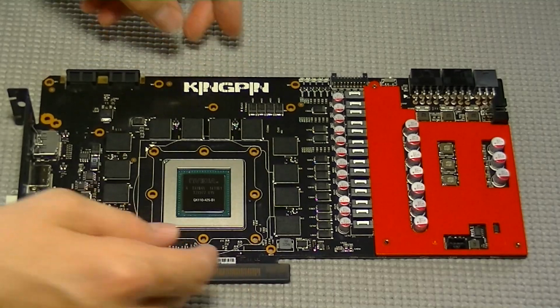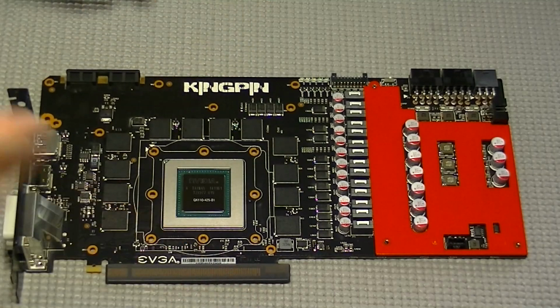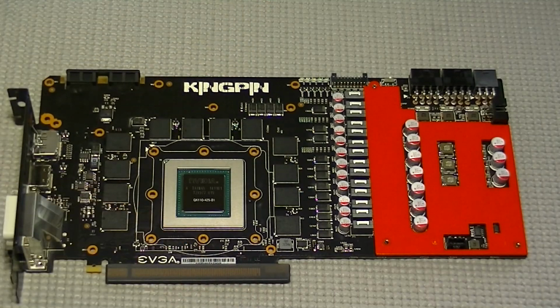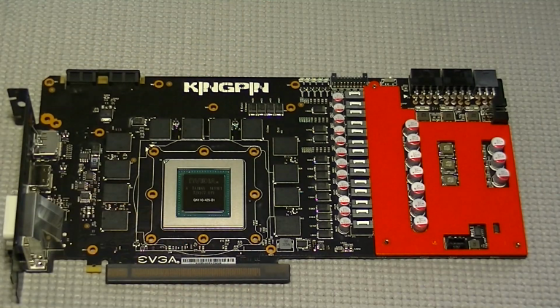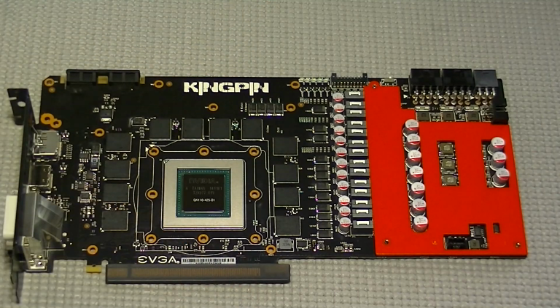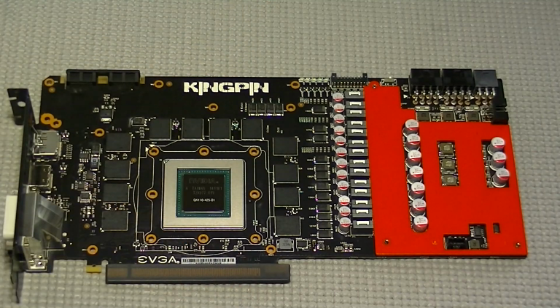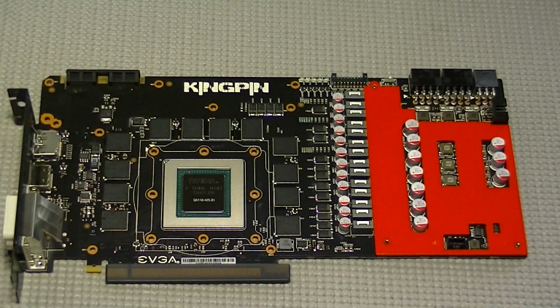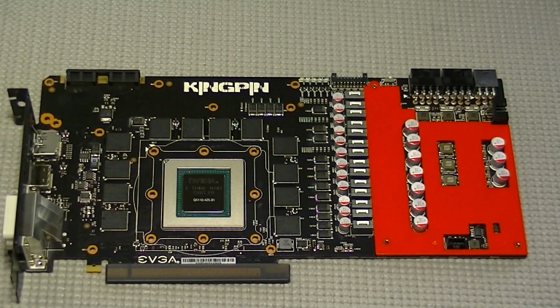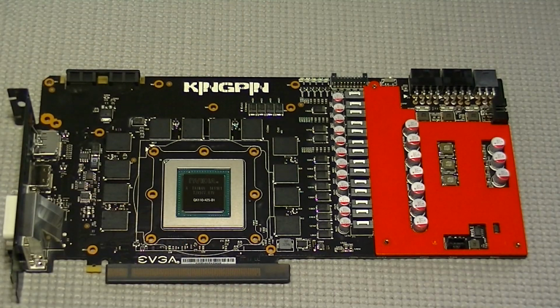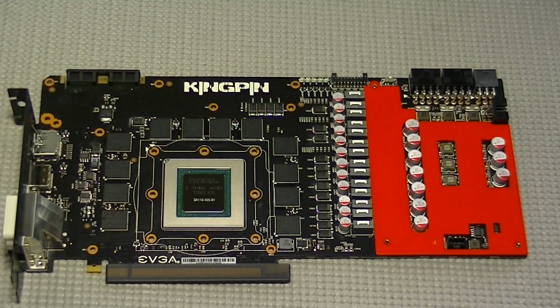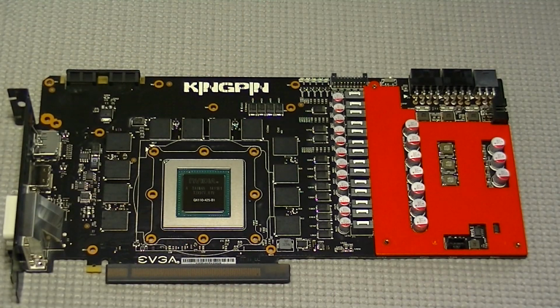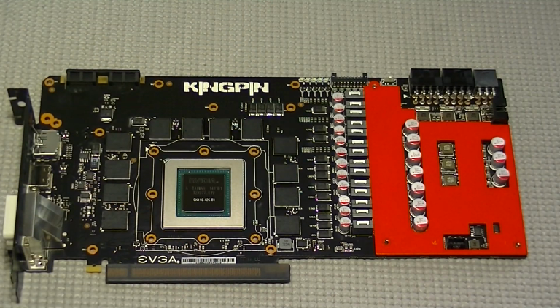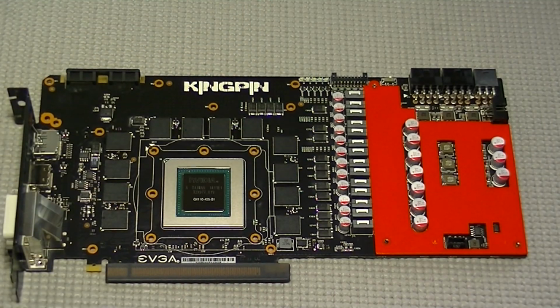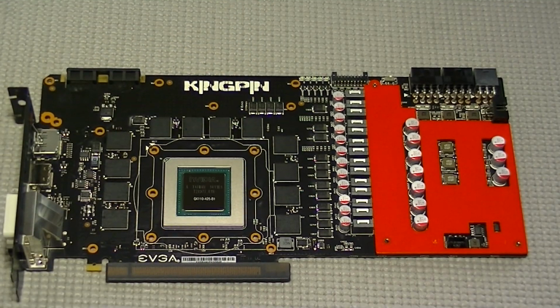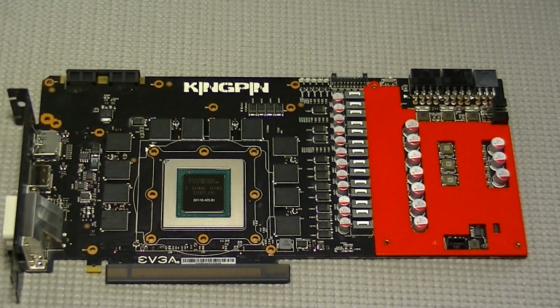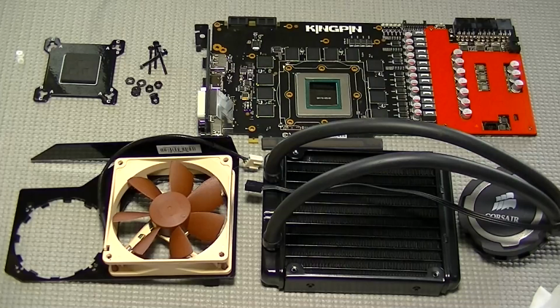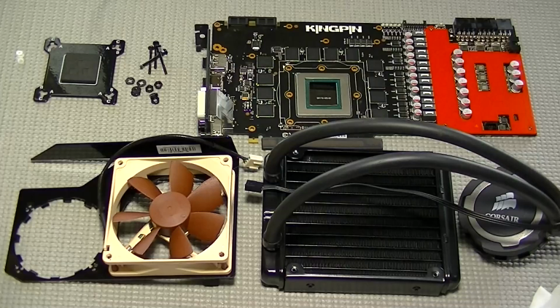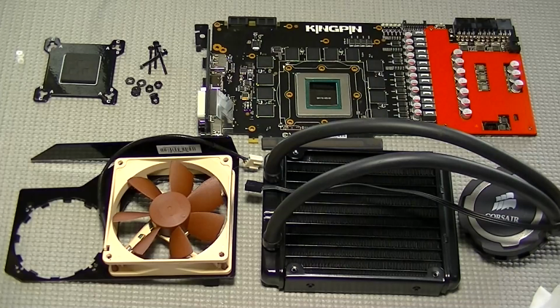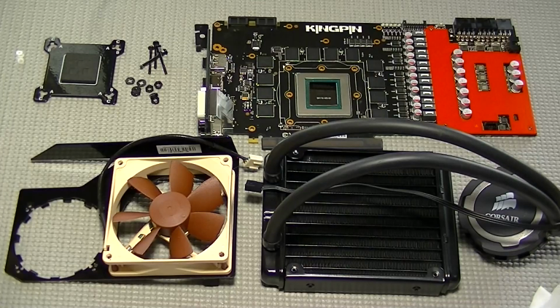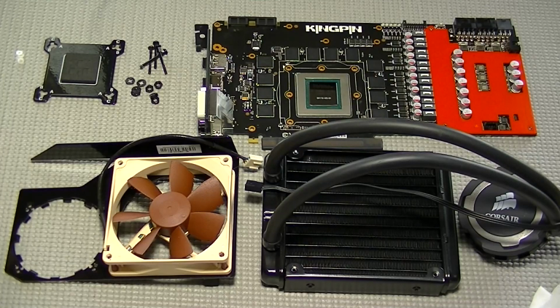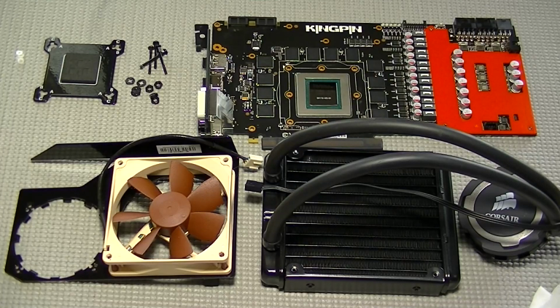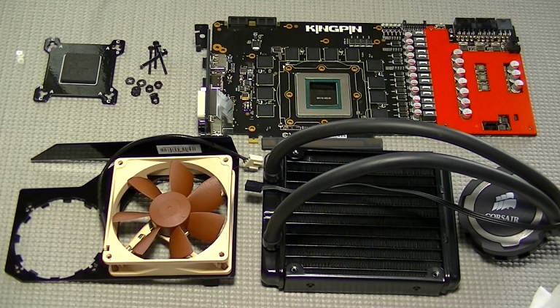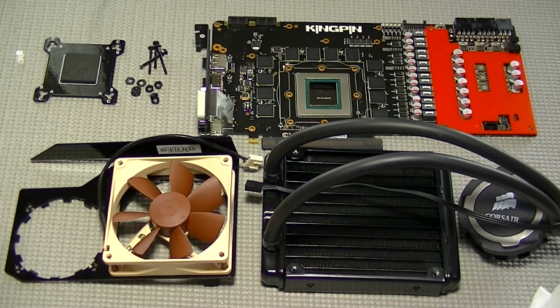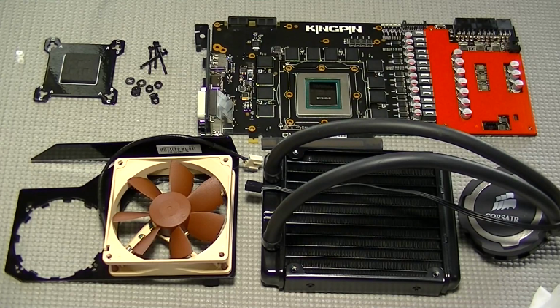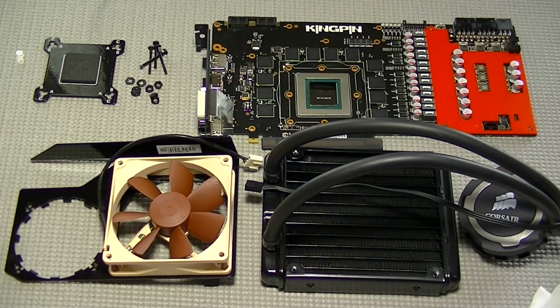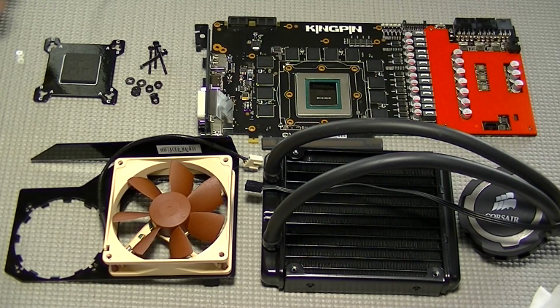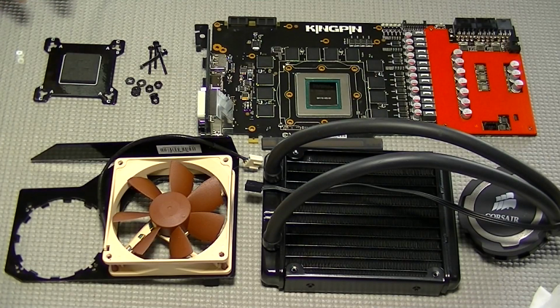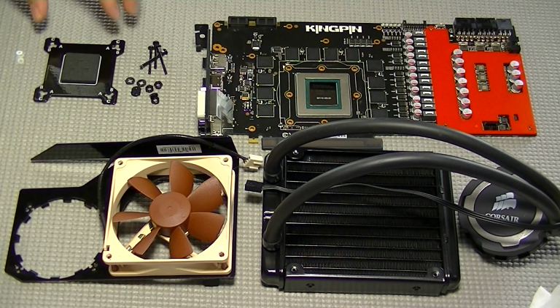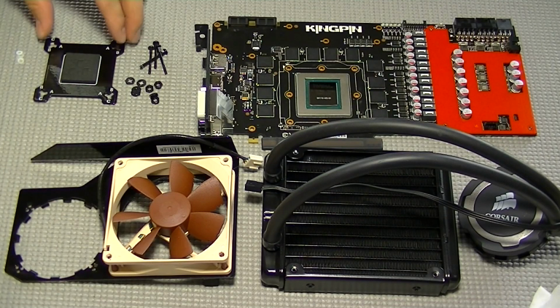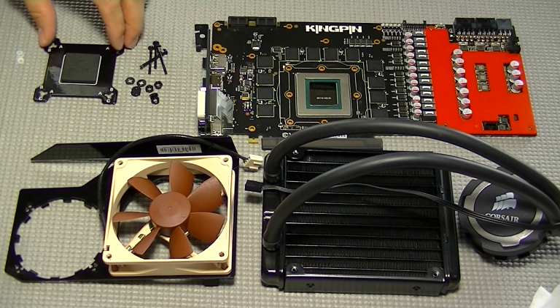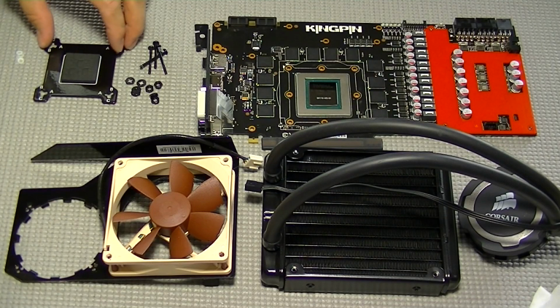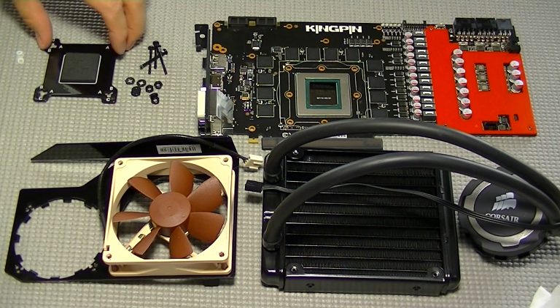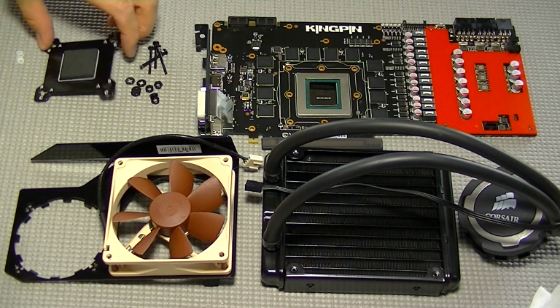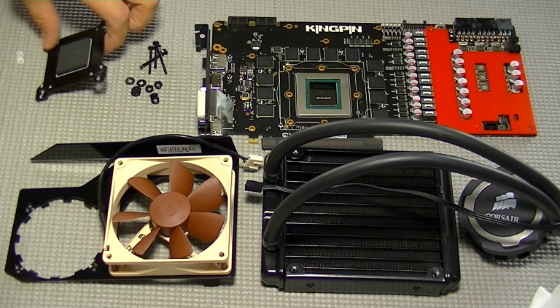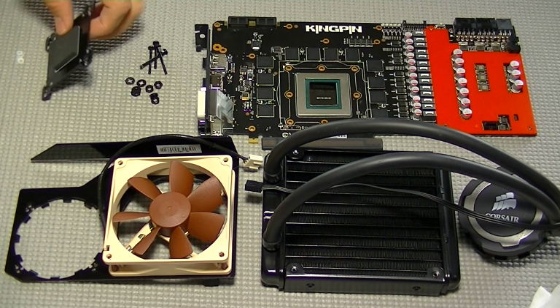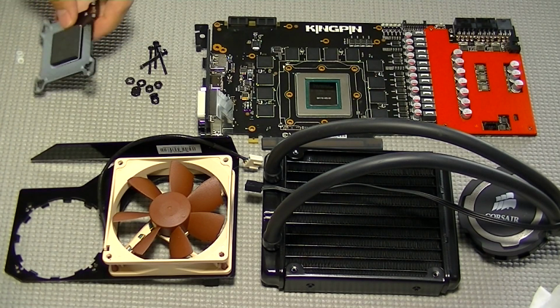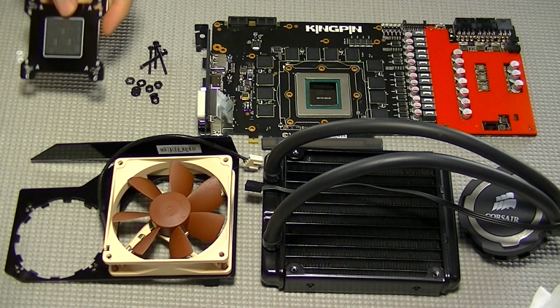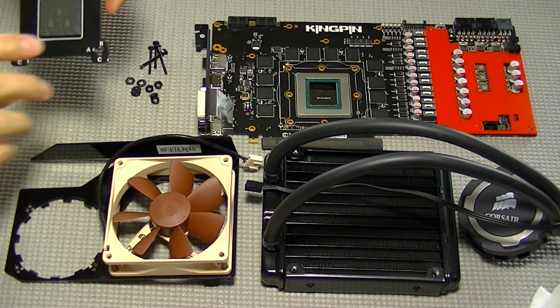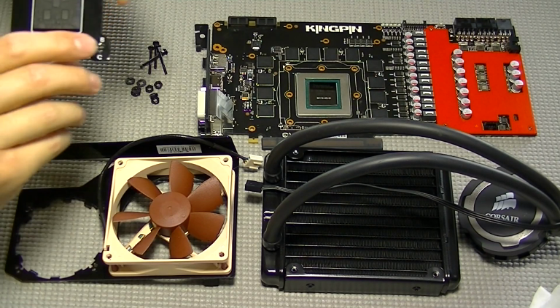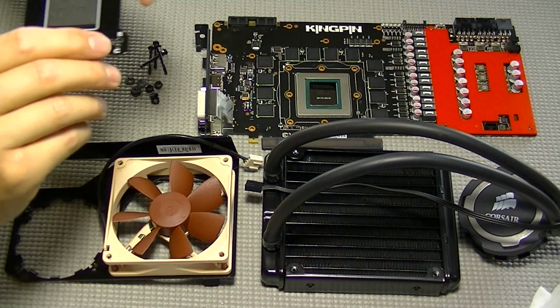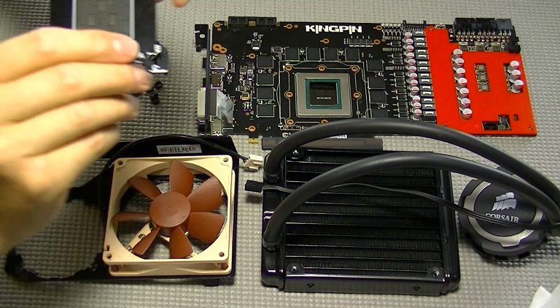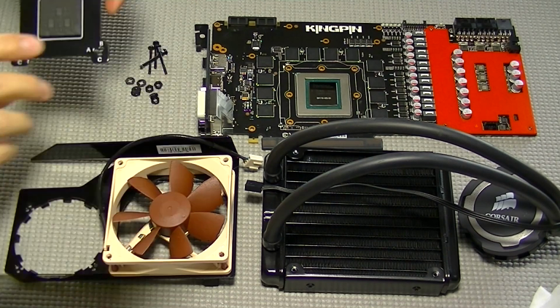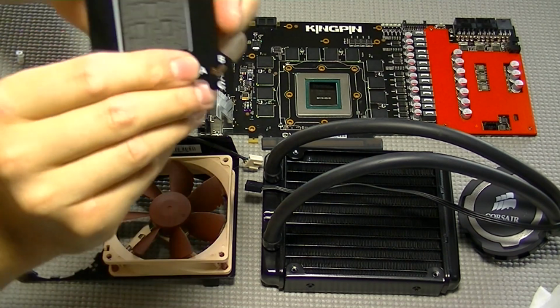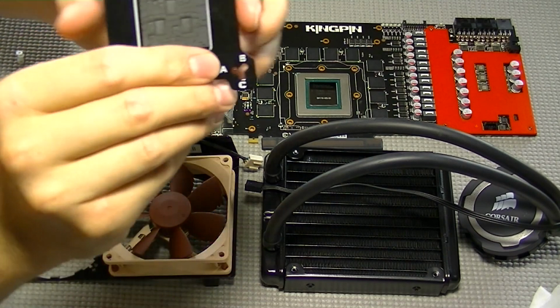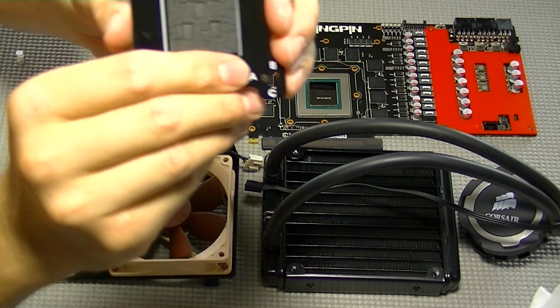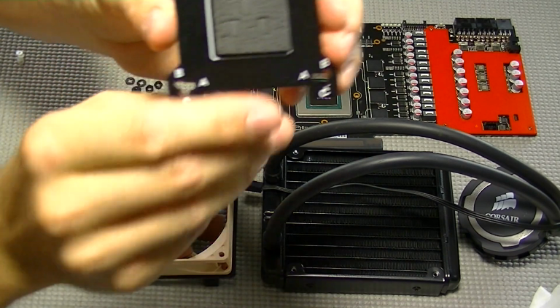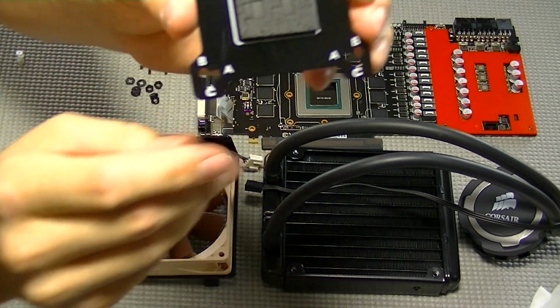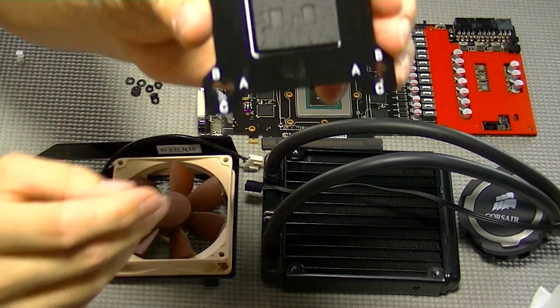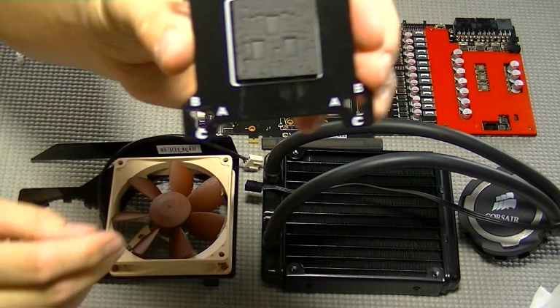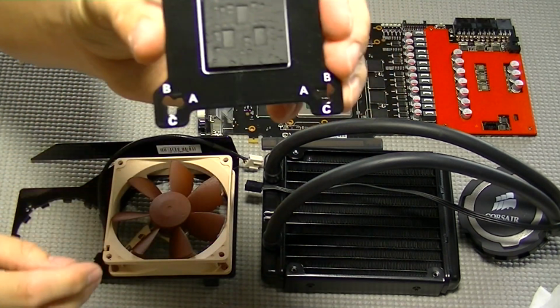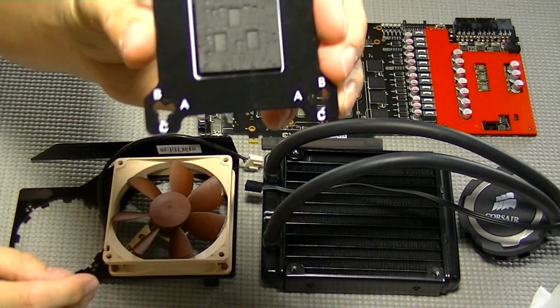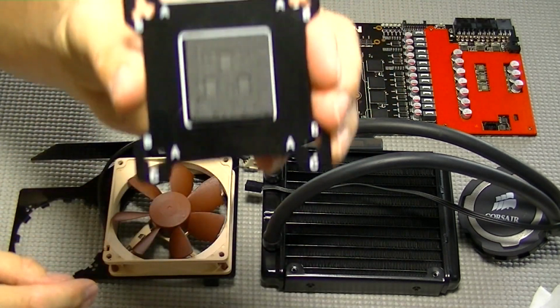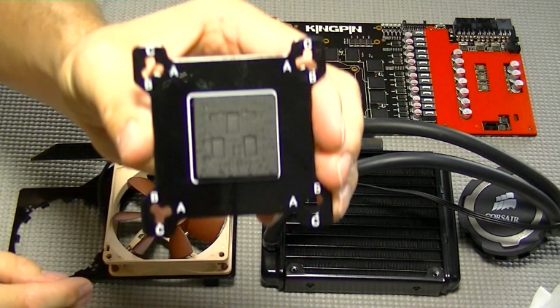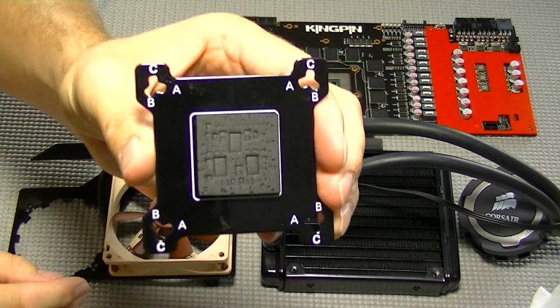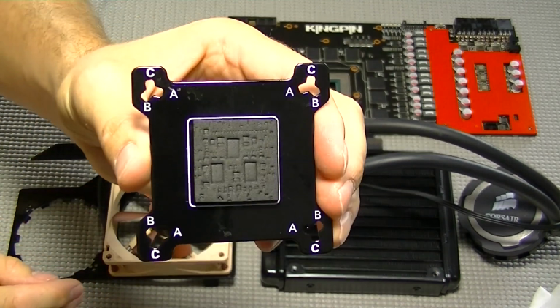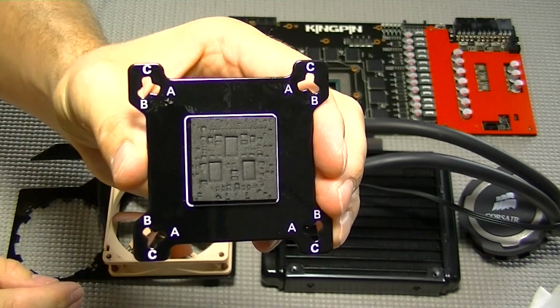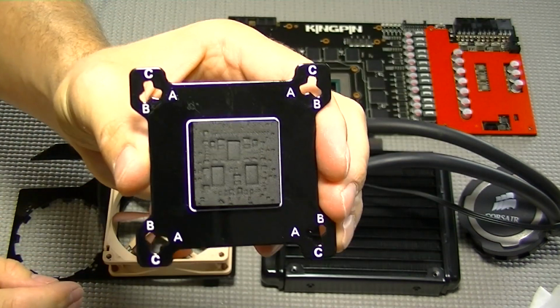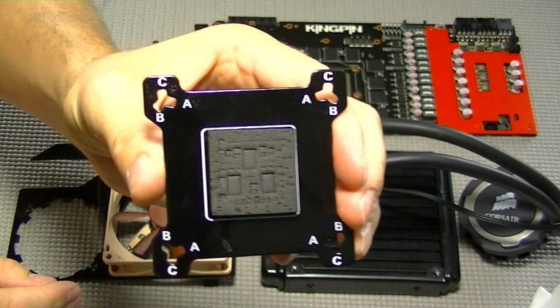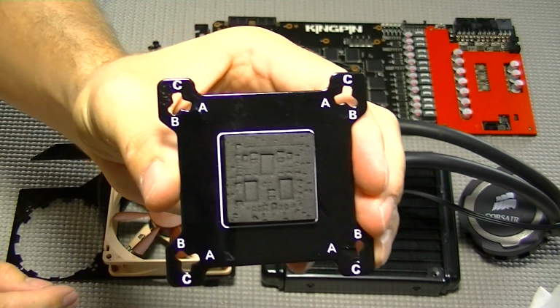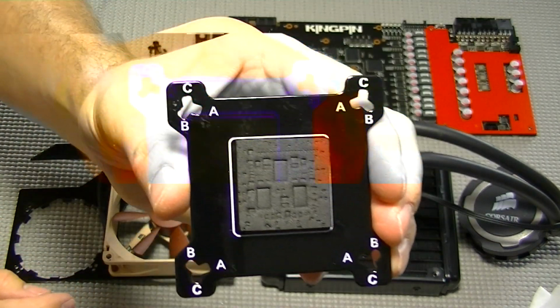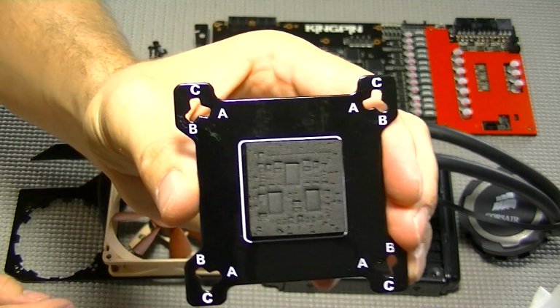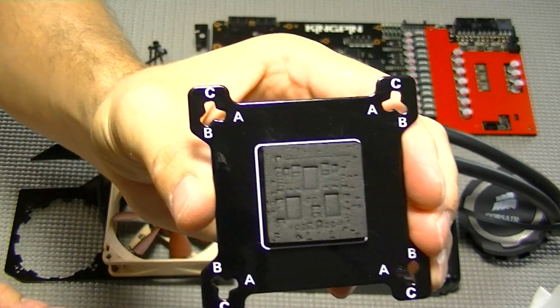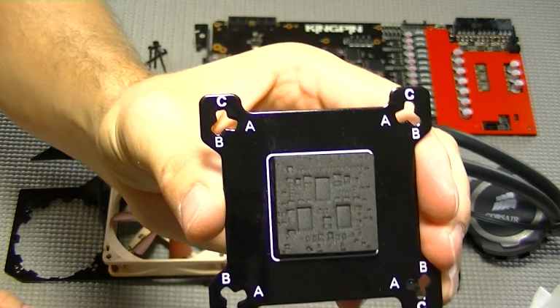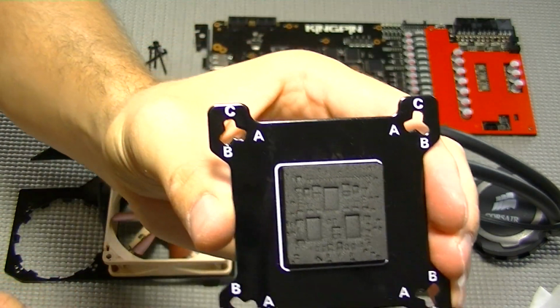Now that we have the VRM heatsink plate reinstalled, it's time to prepare the G10 bracket for installation.